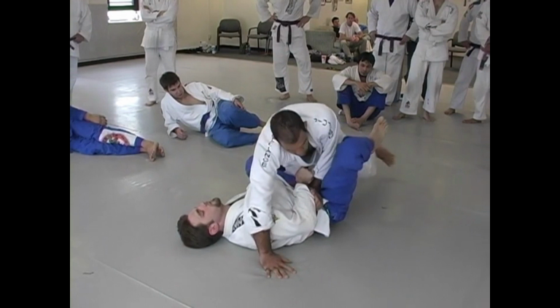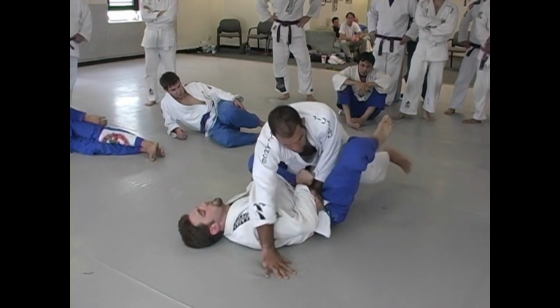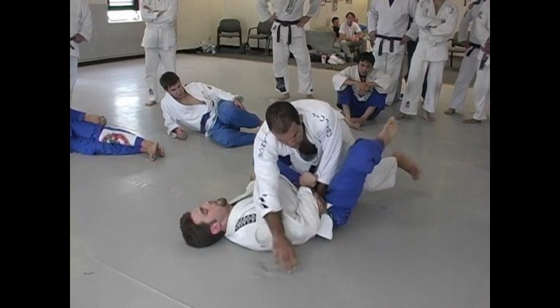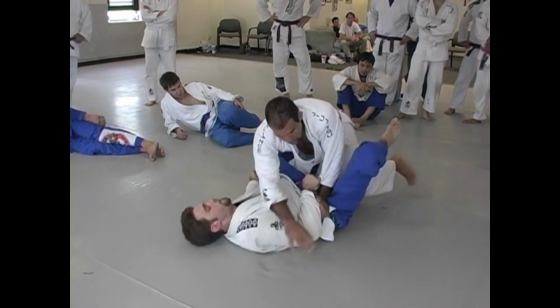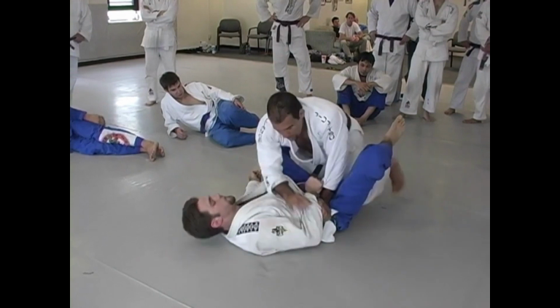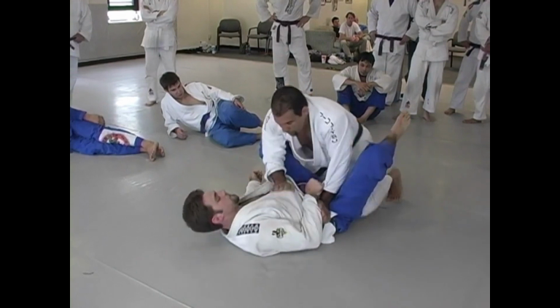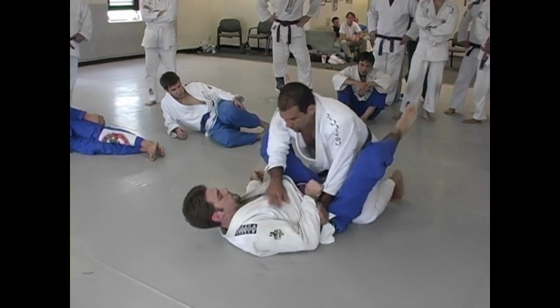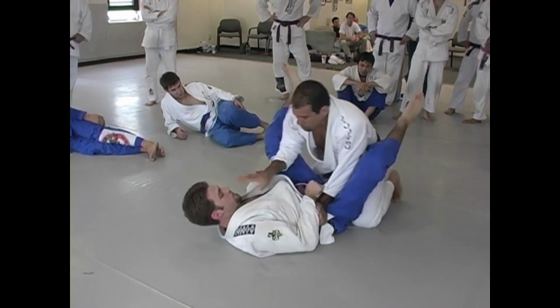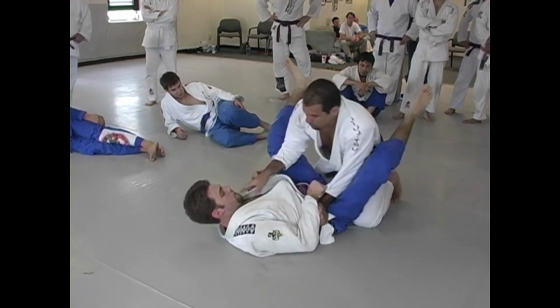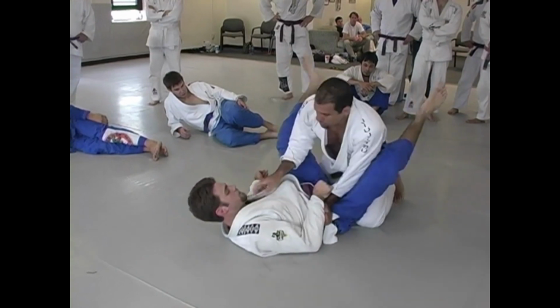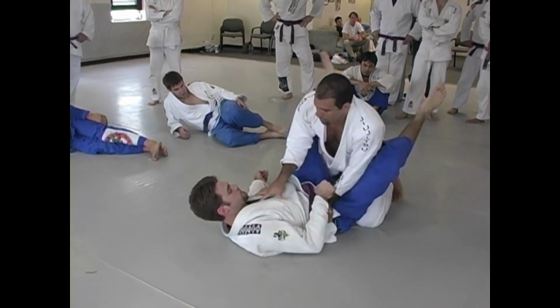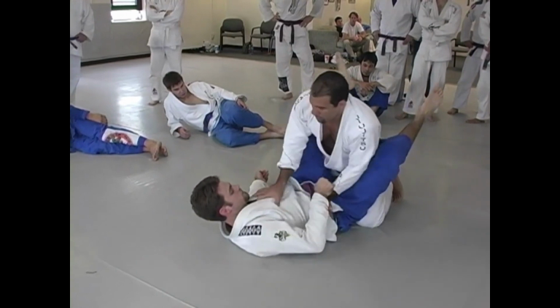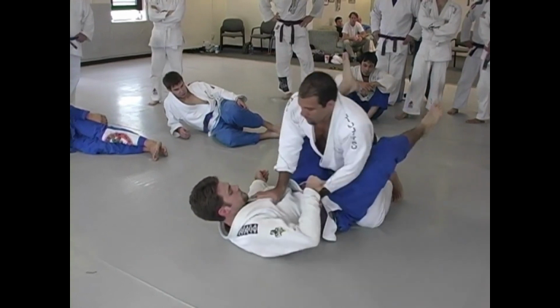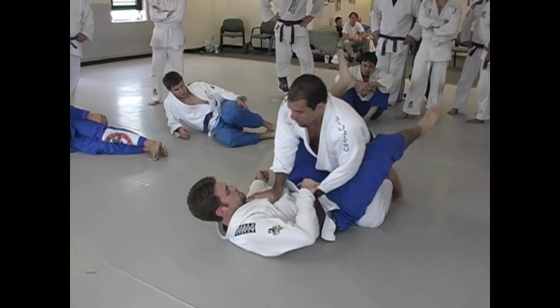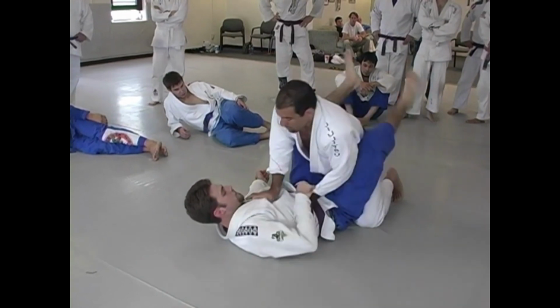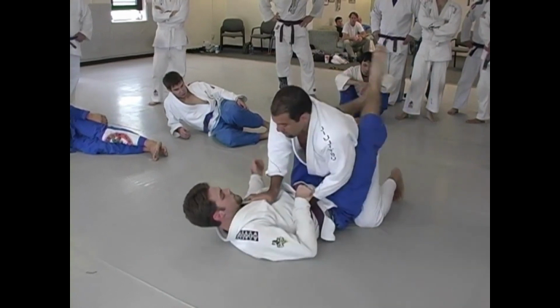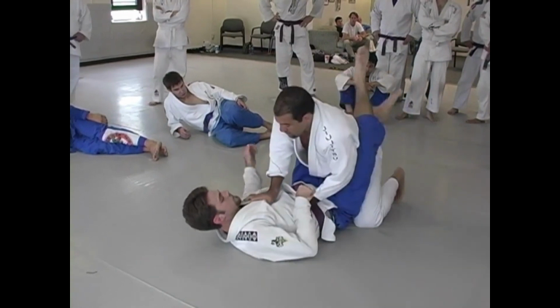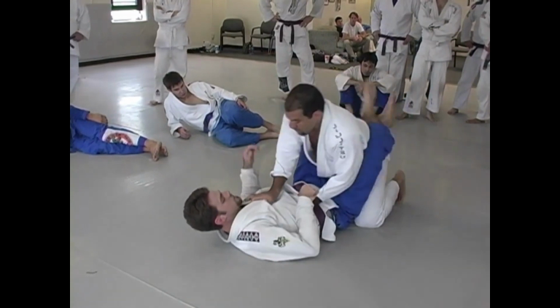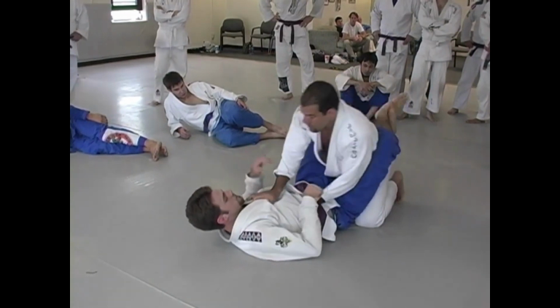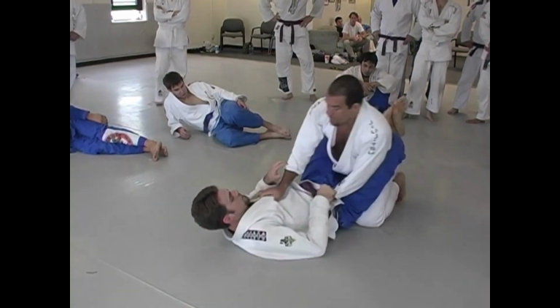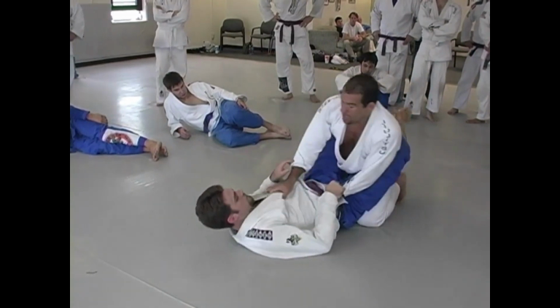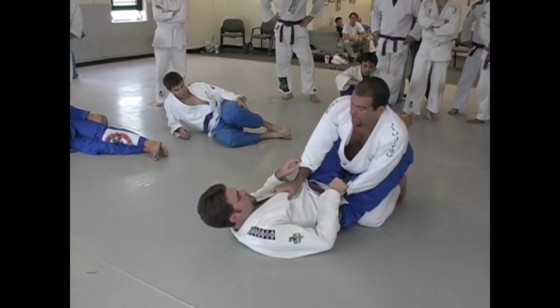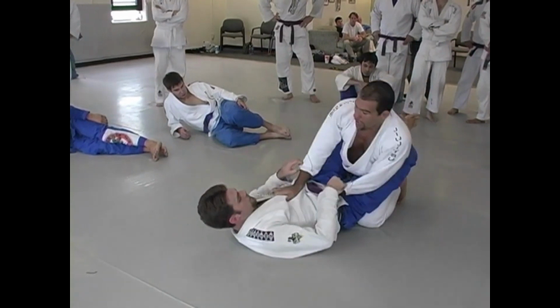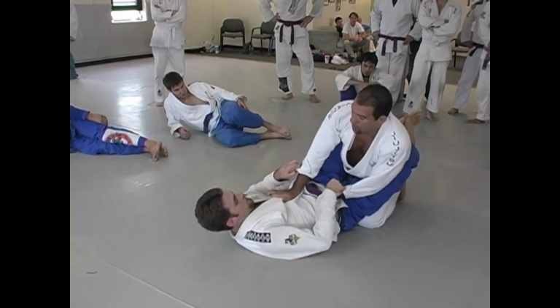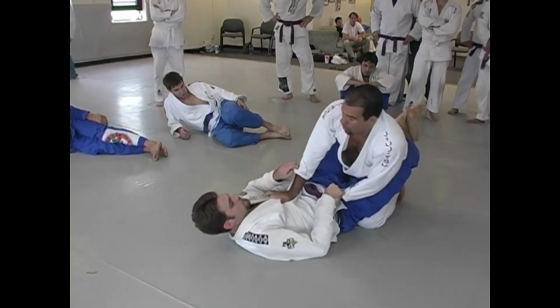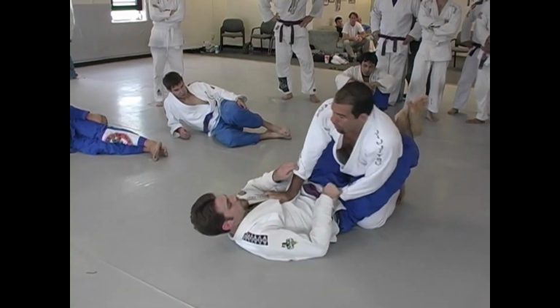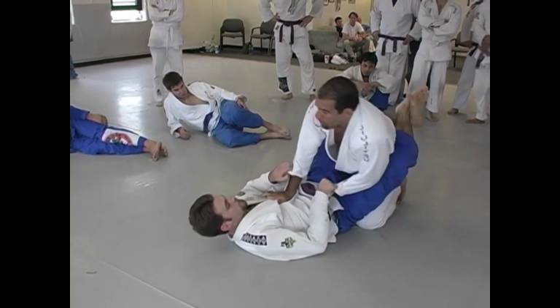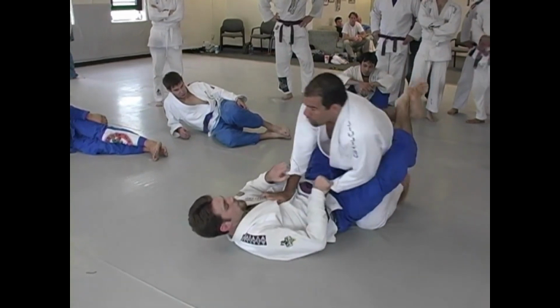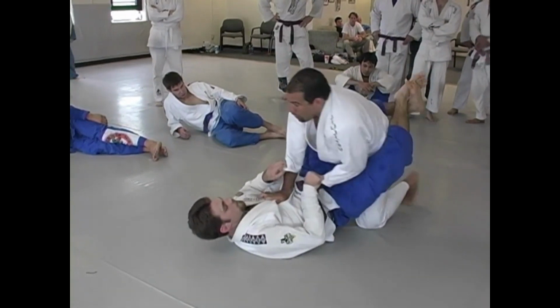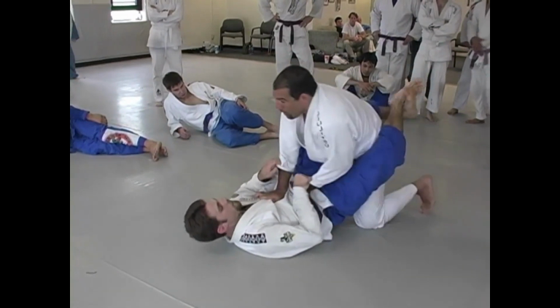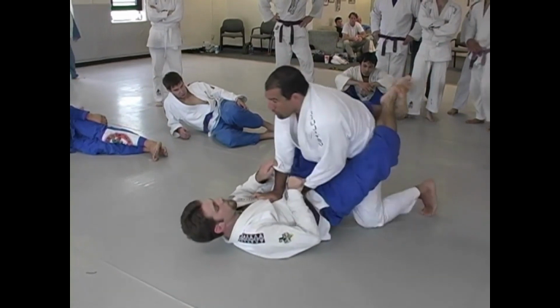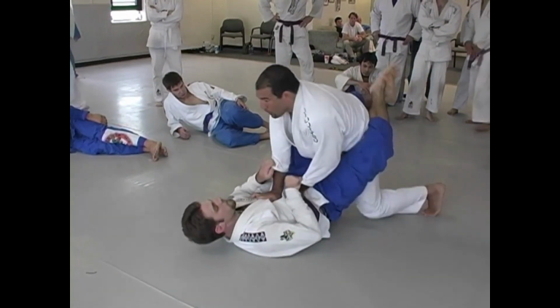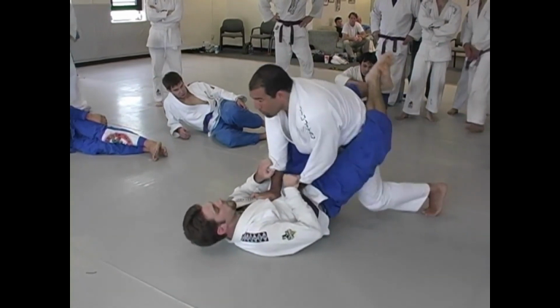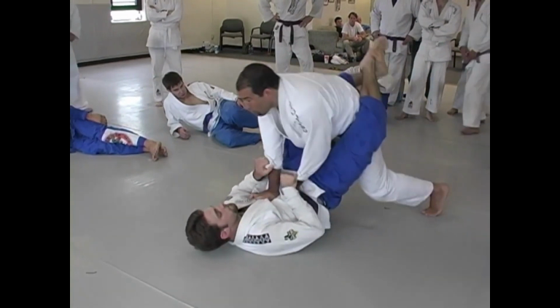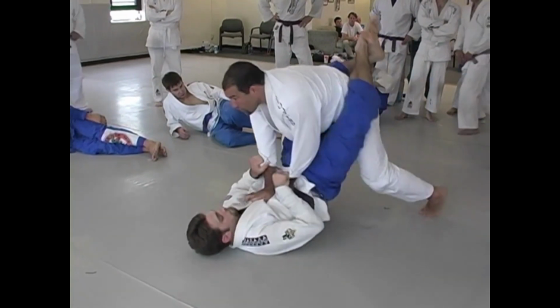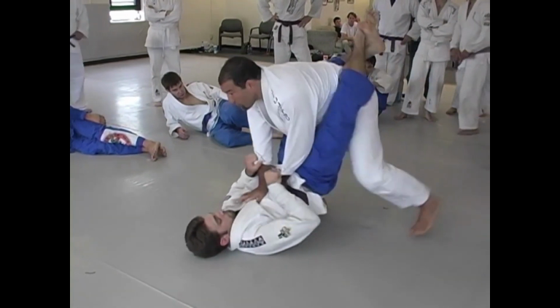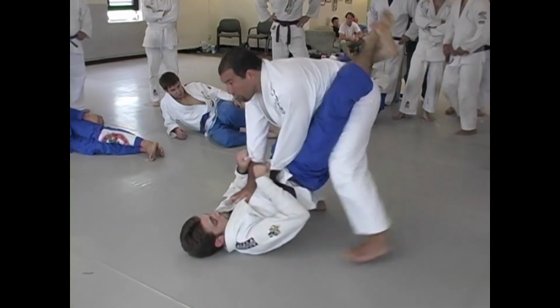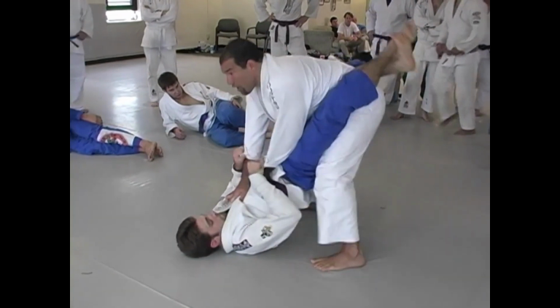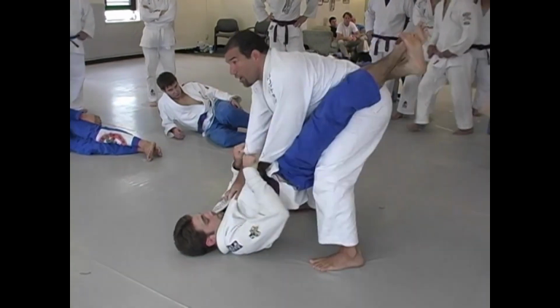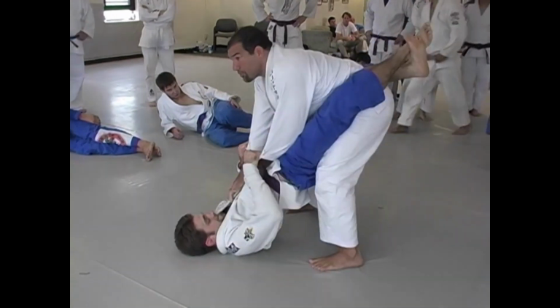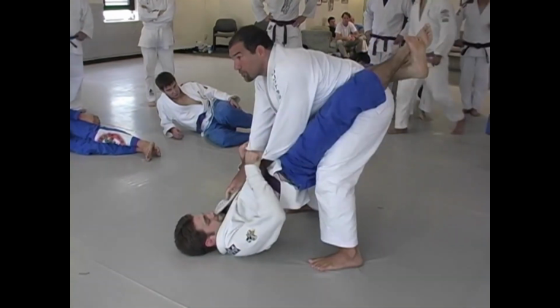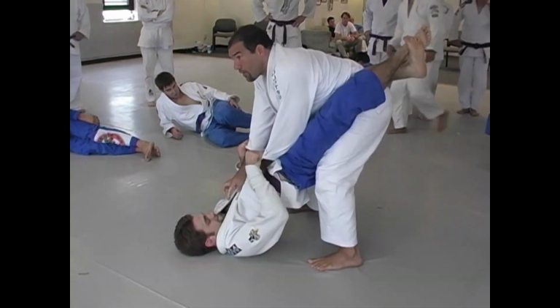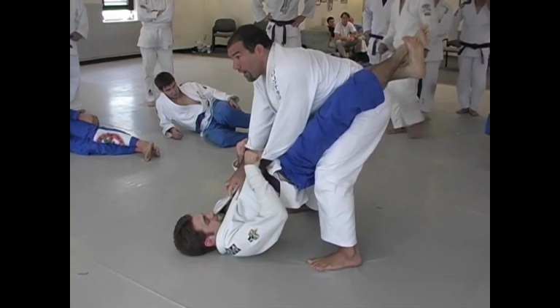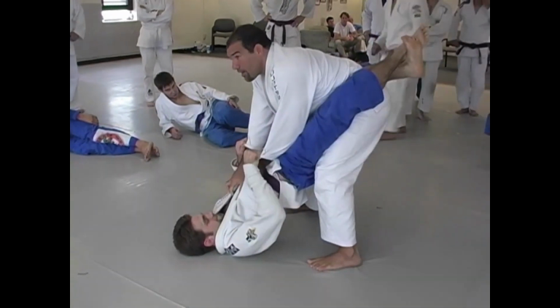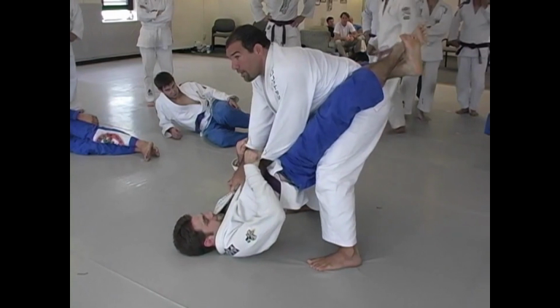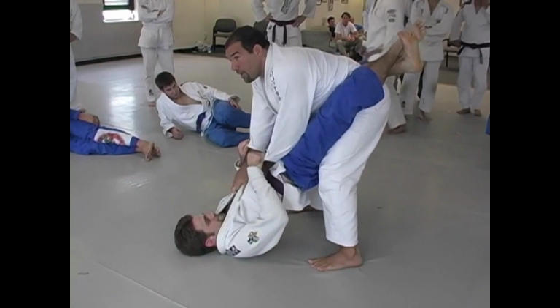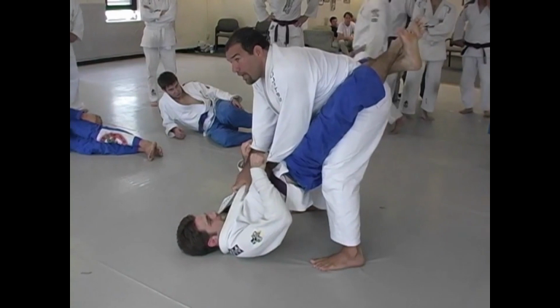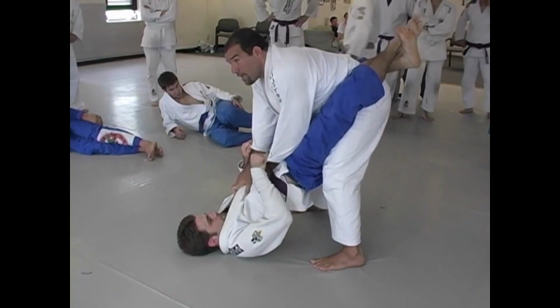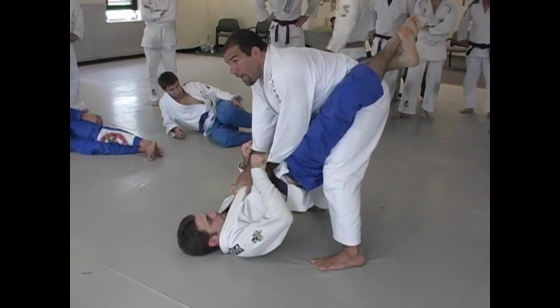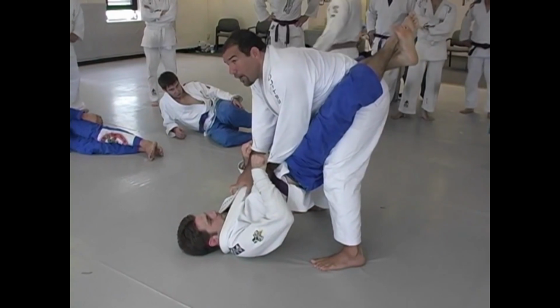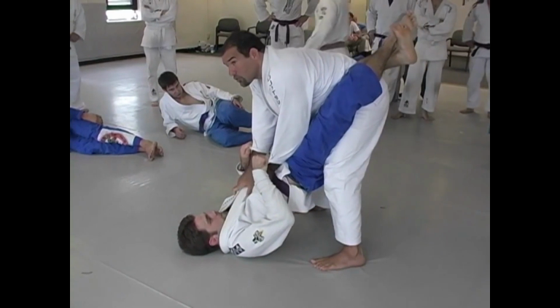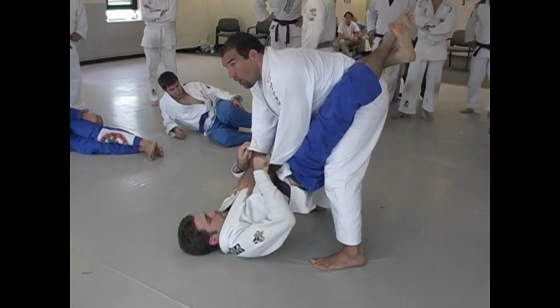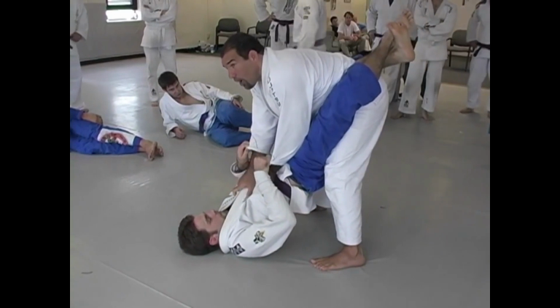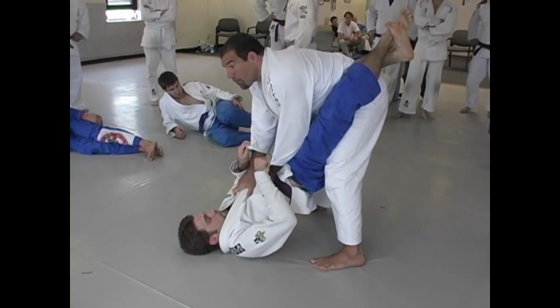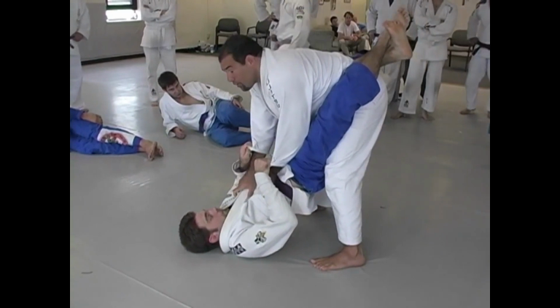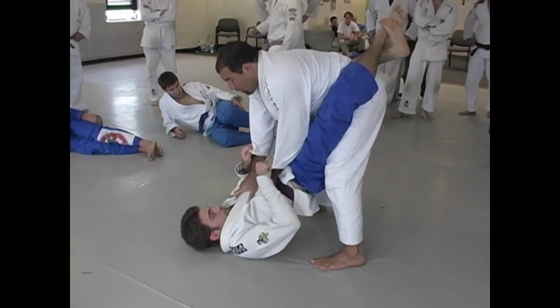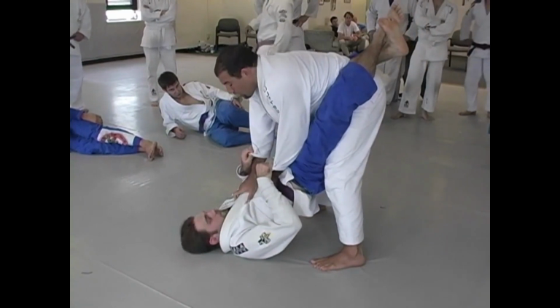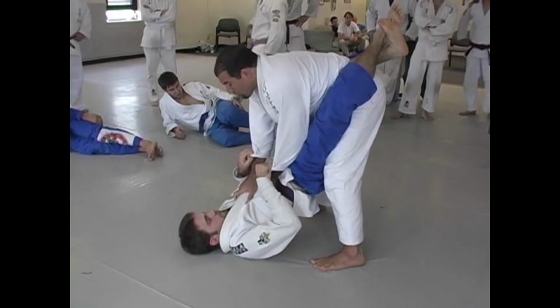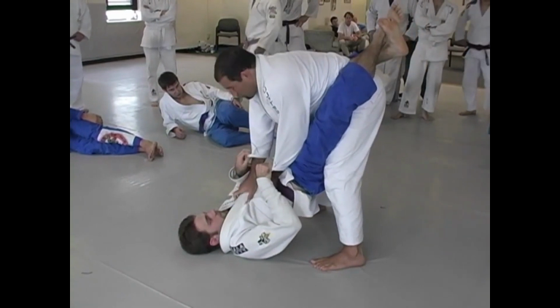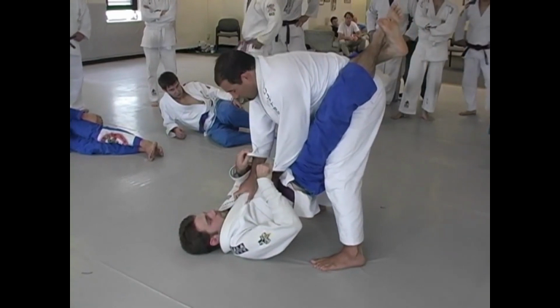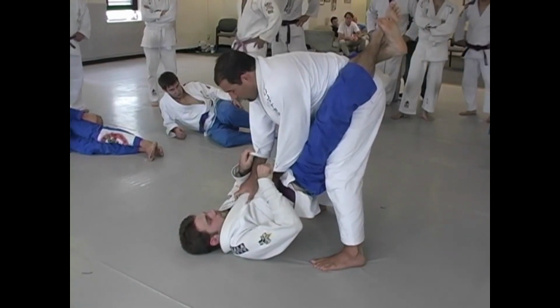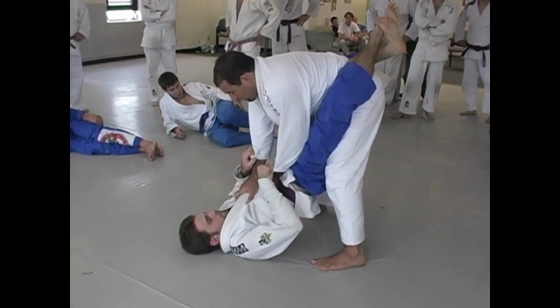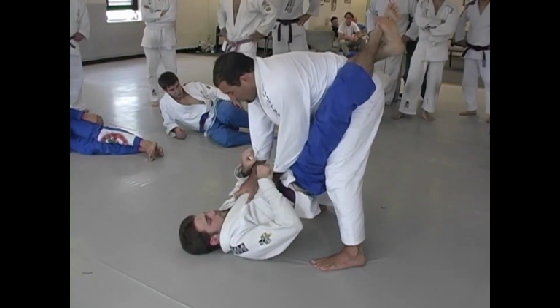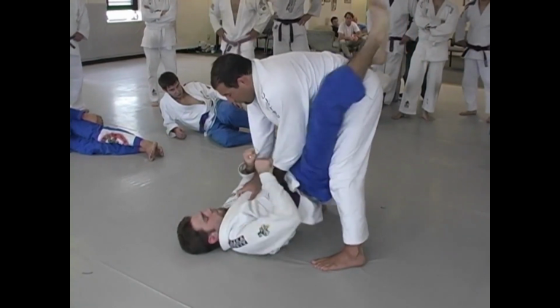So the first position: the guy on the bottom is going to try to put the foot on the hips, and the guy on the top is going to try to block. Go.